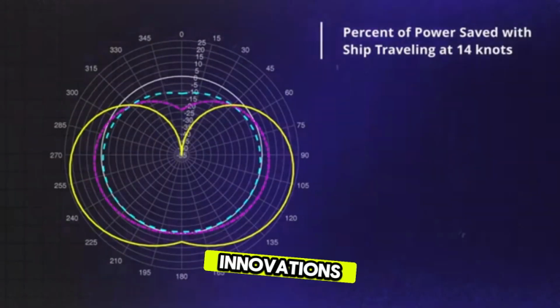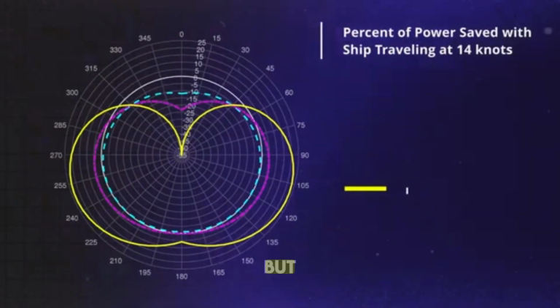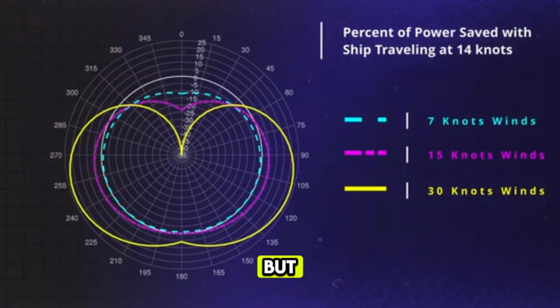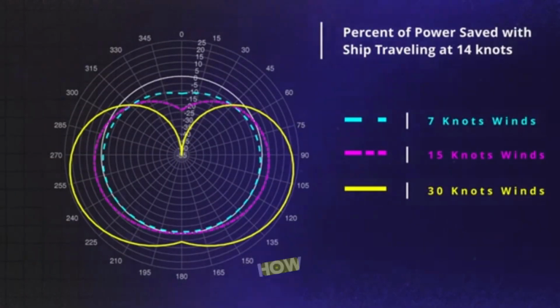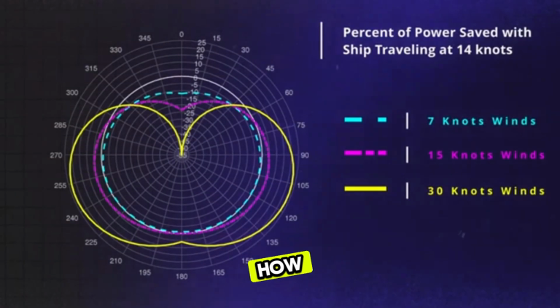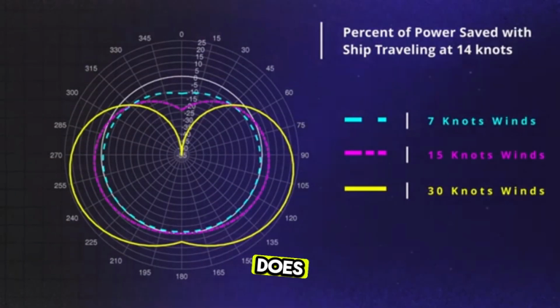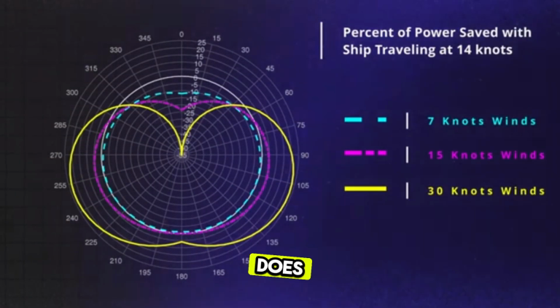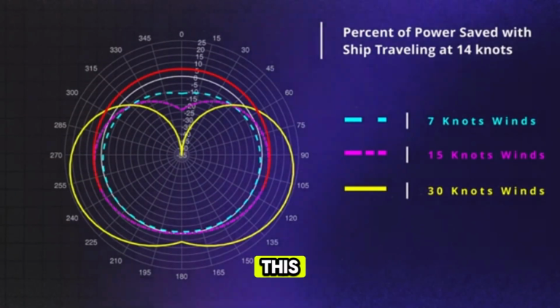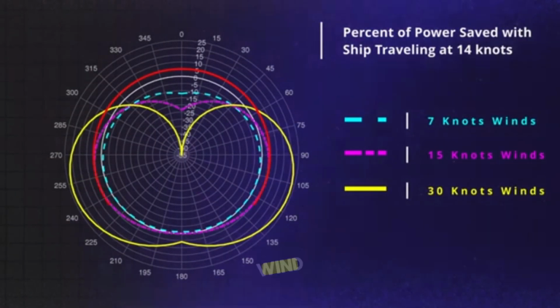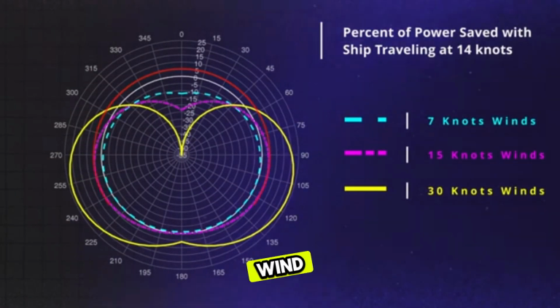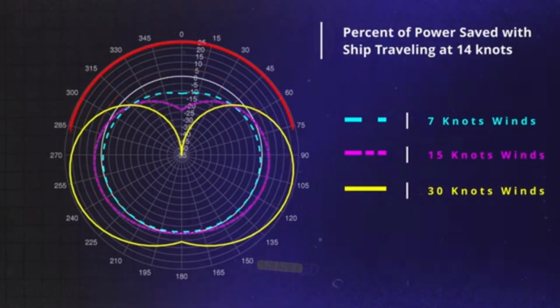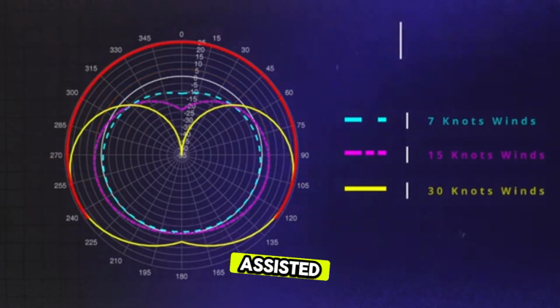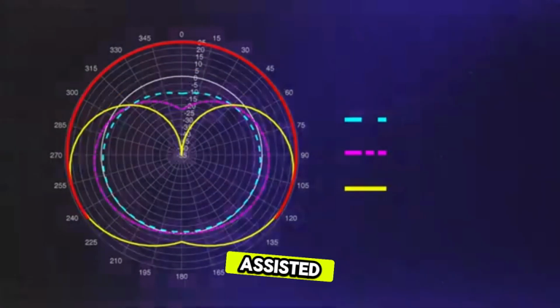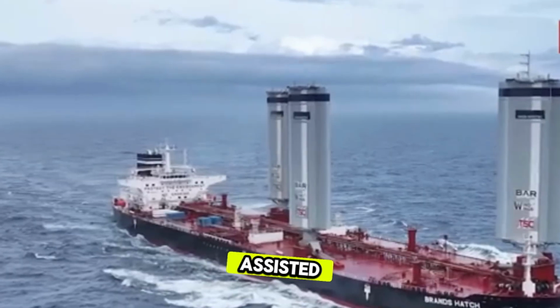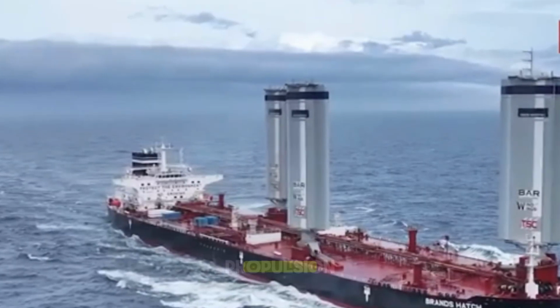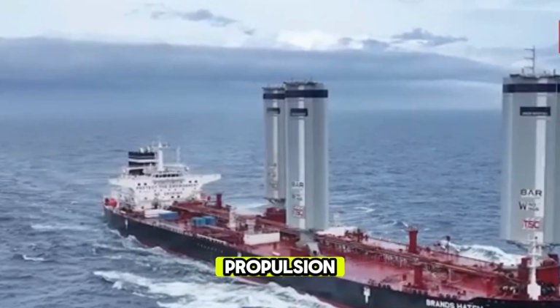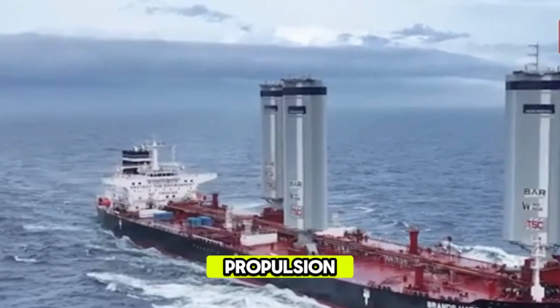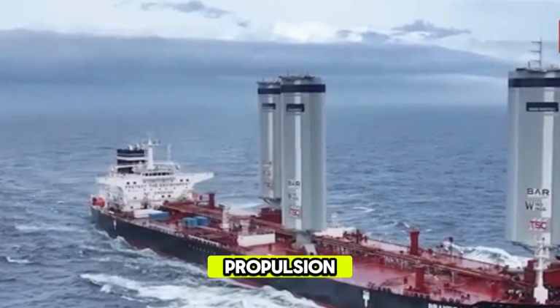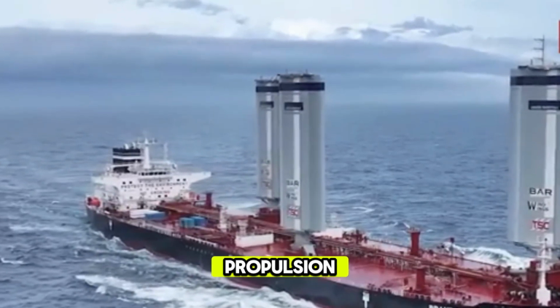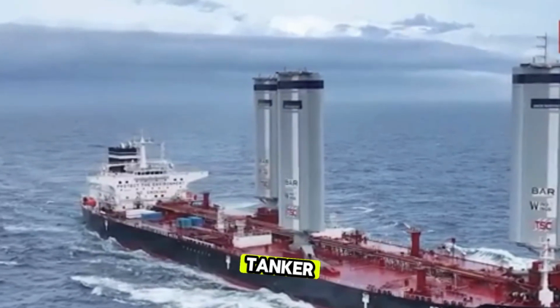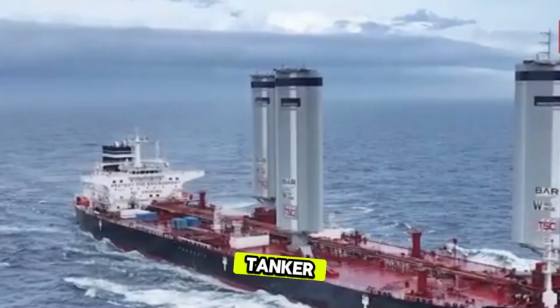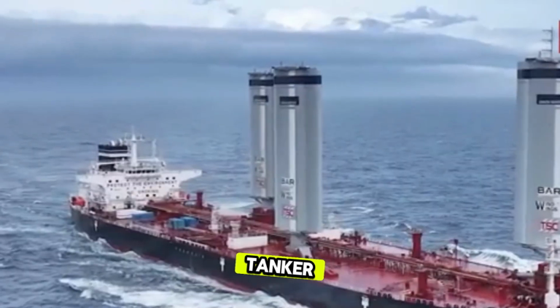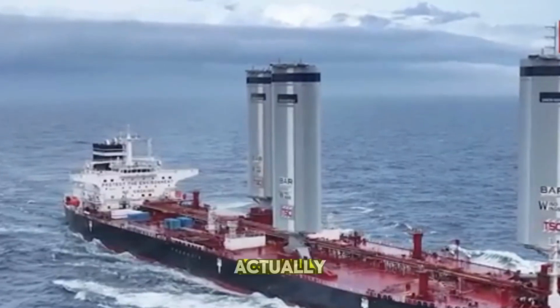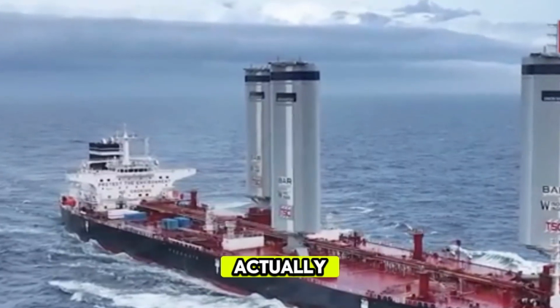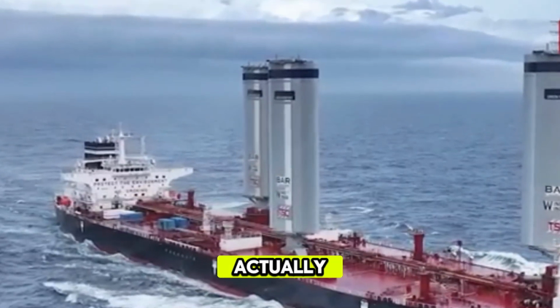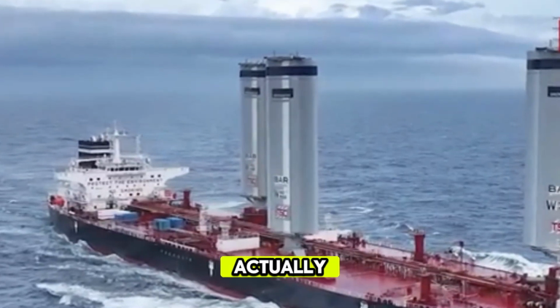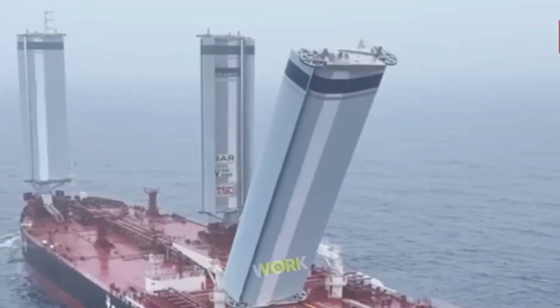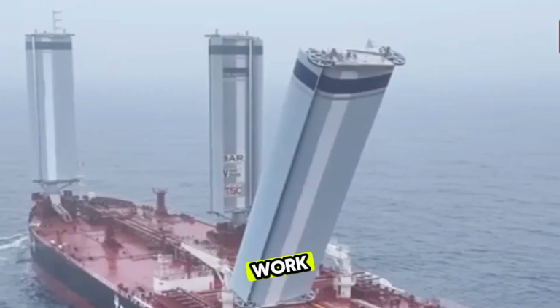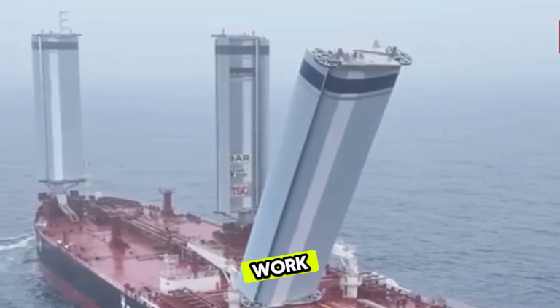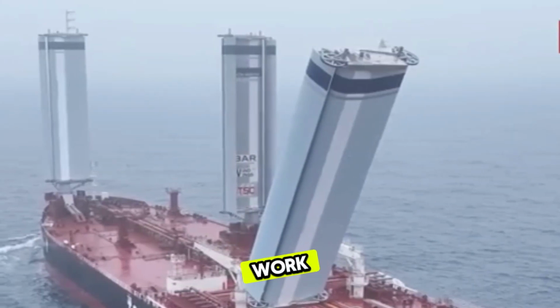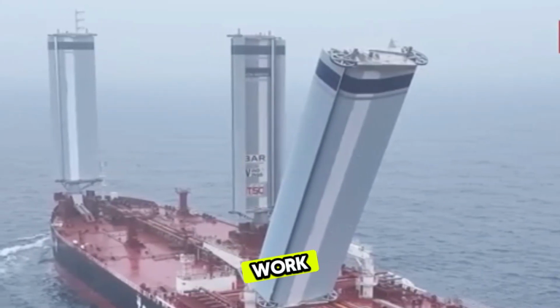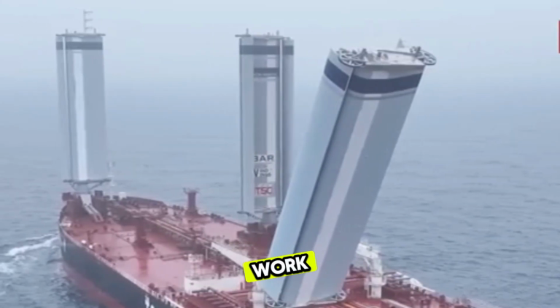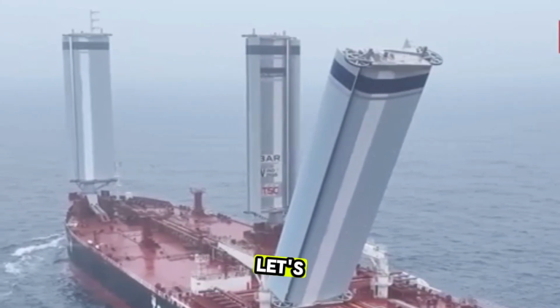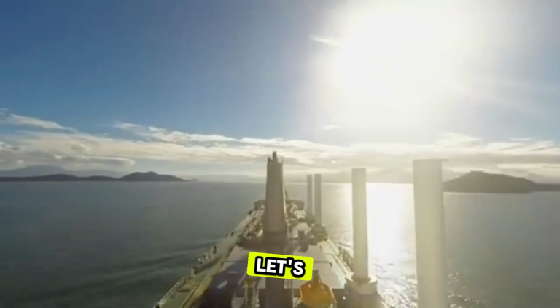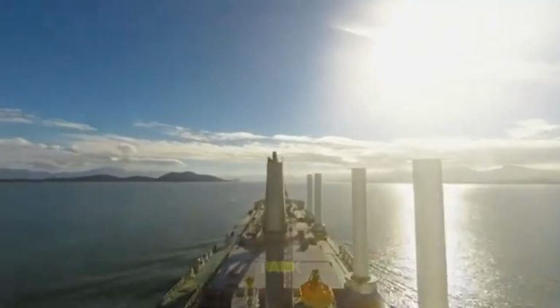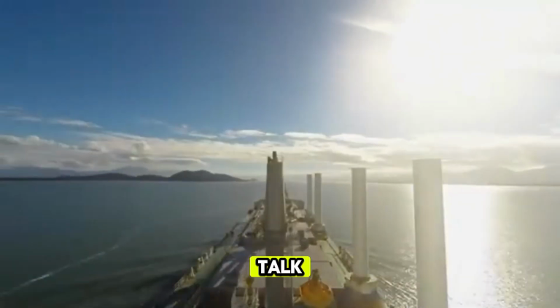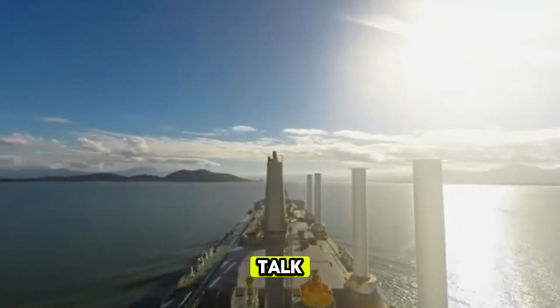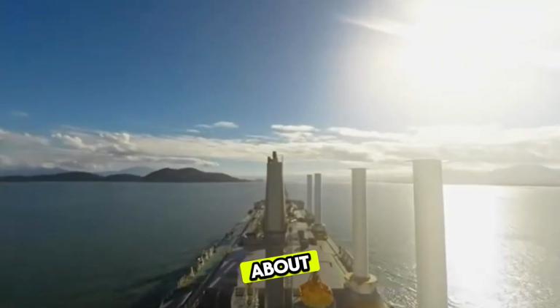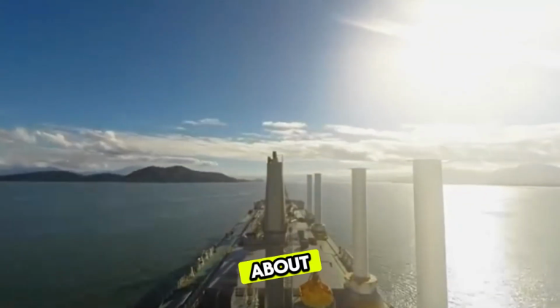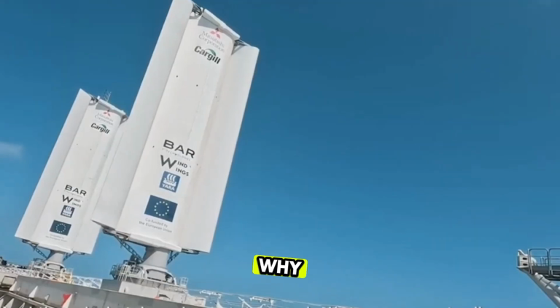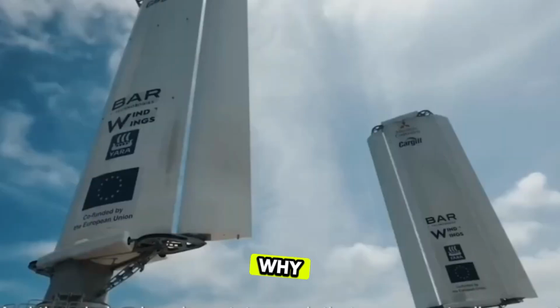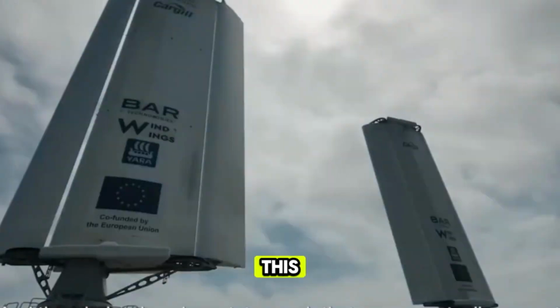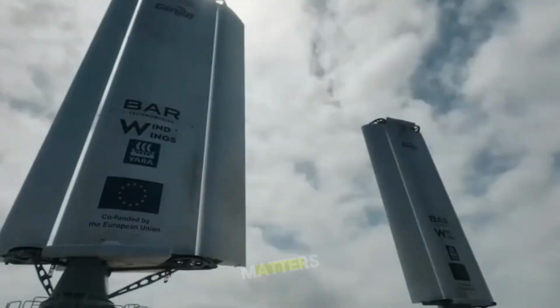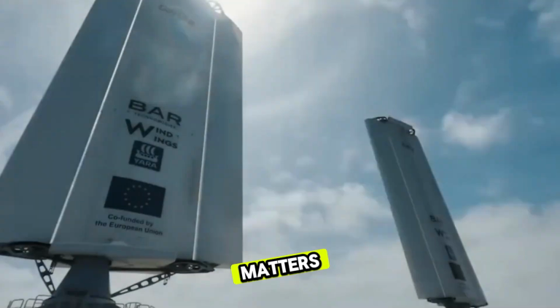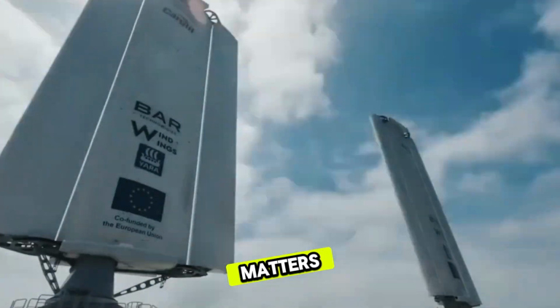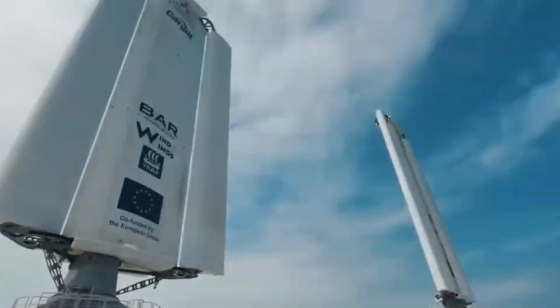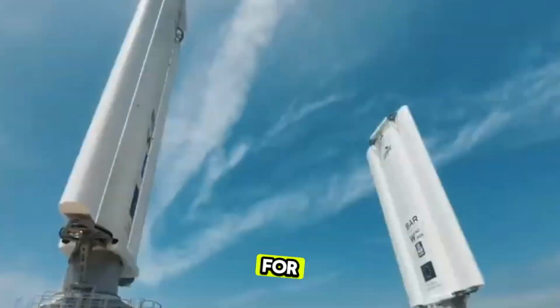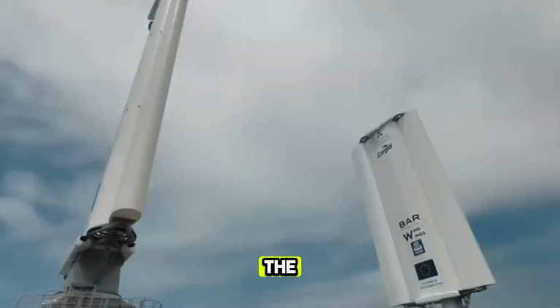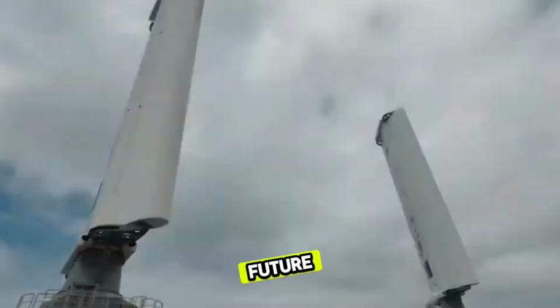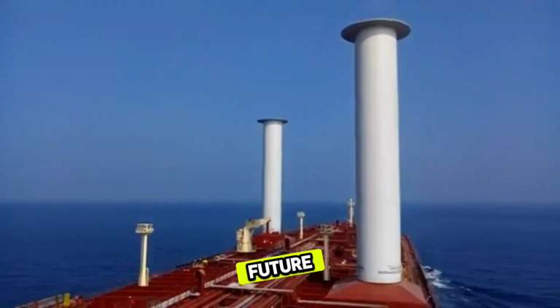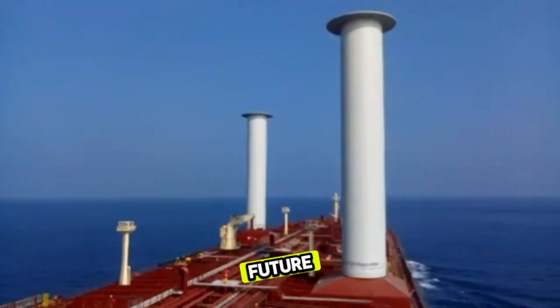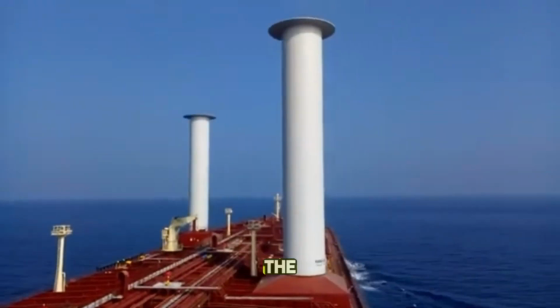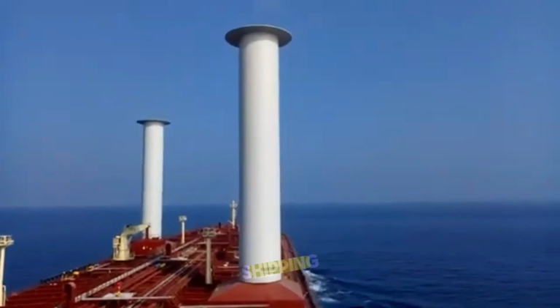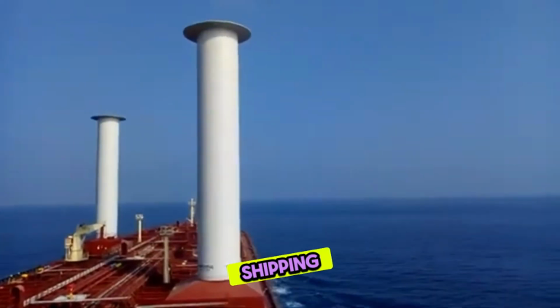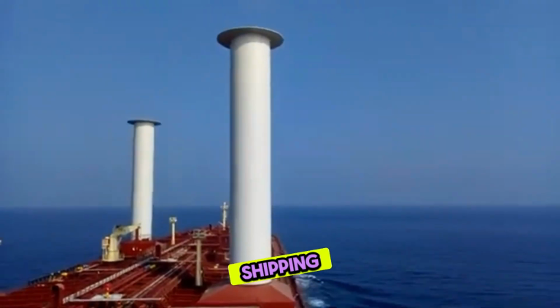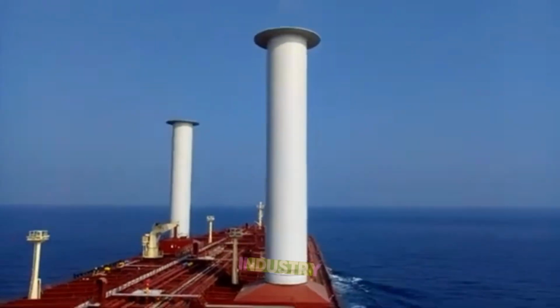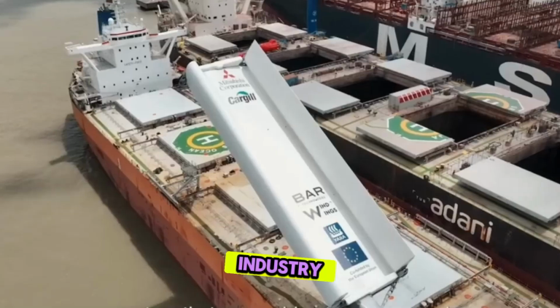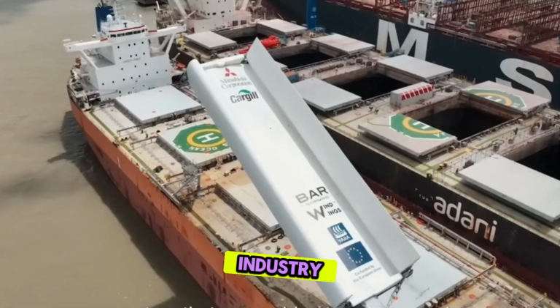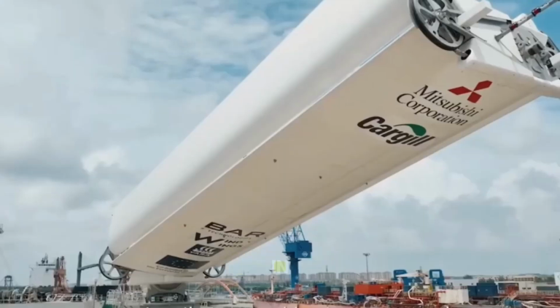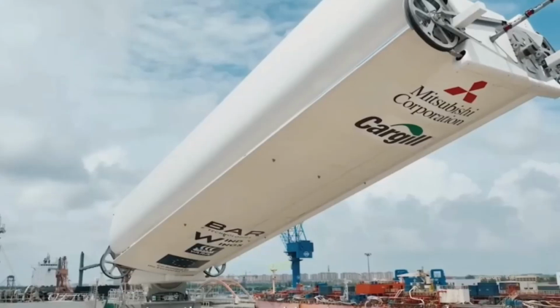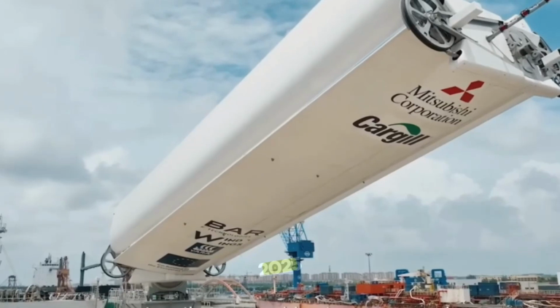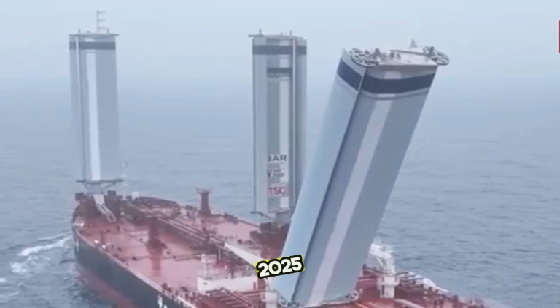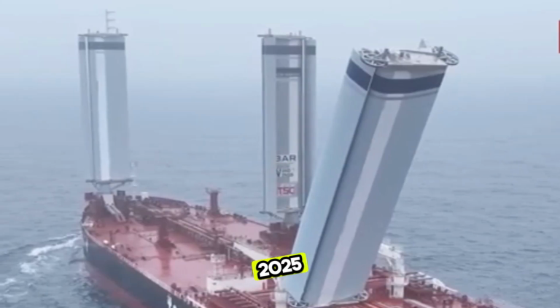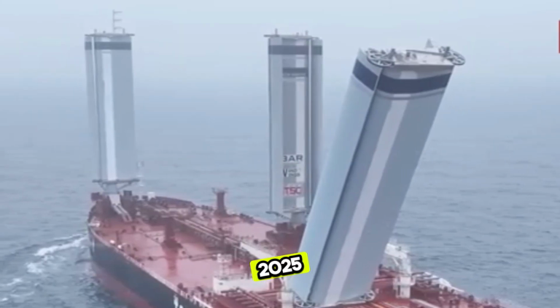But how does this wind-assisted propulsion tanker actually work? Let's talk about why this matters for the future of the shipping industry in 2025.